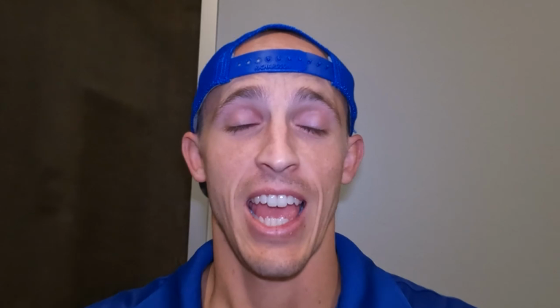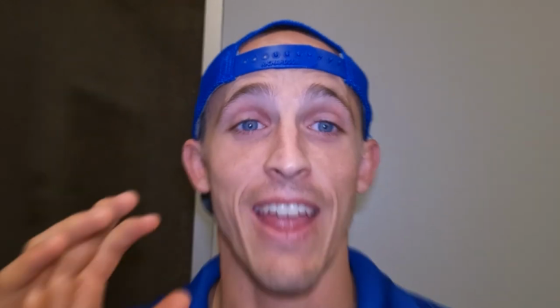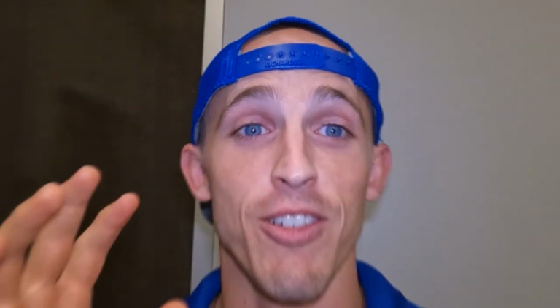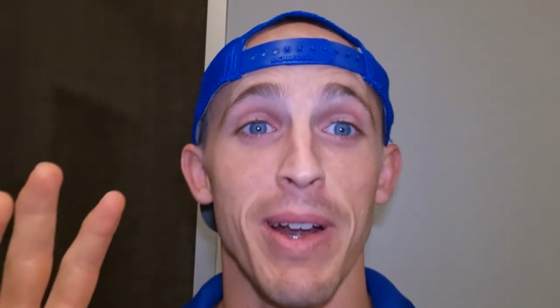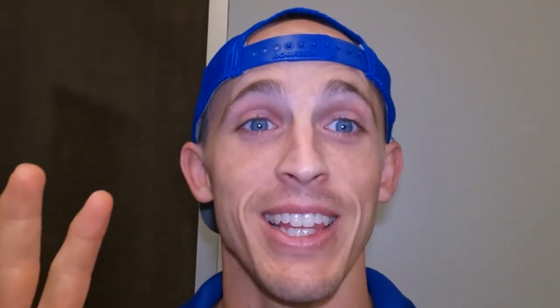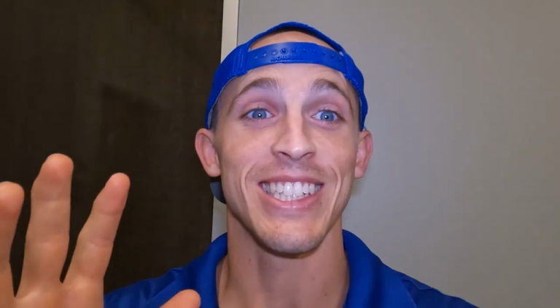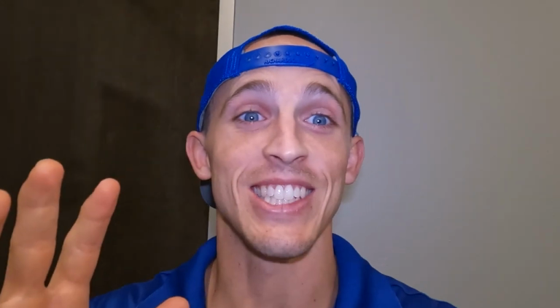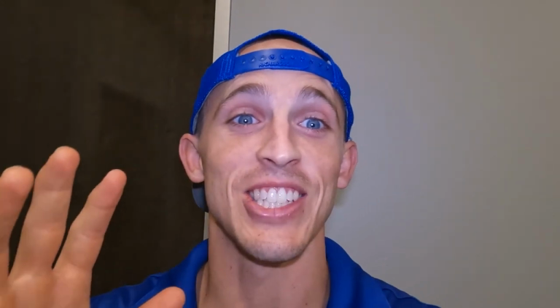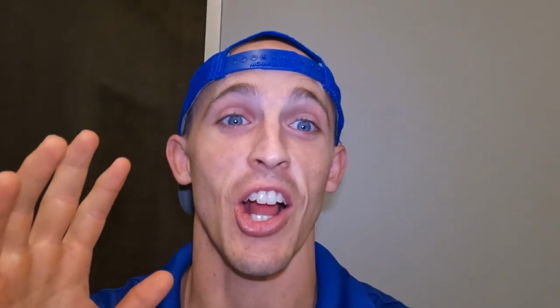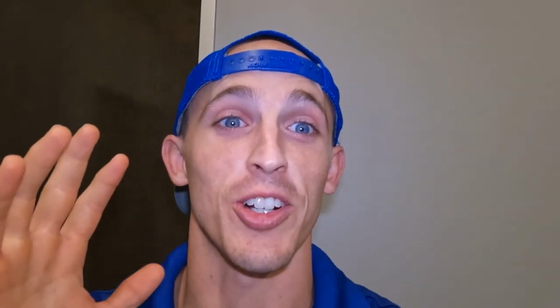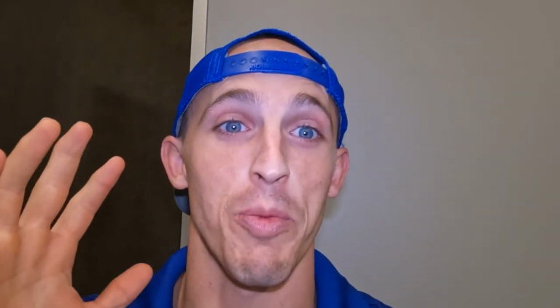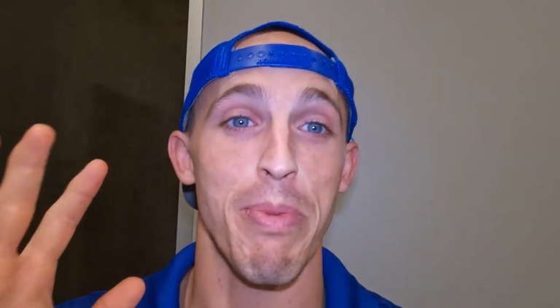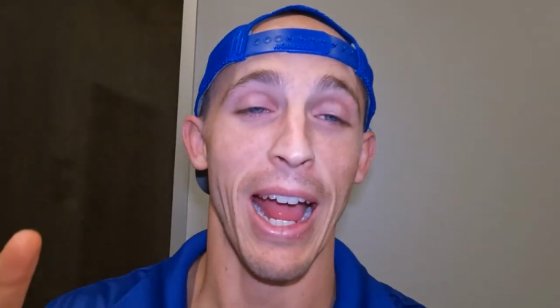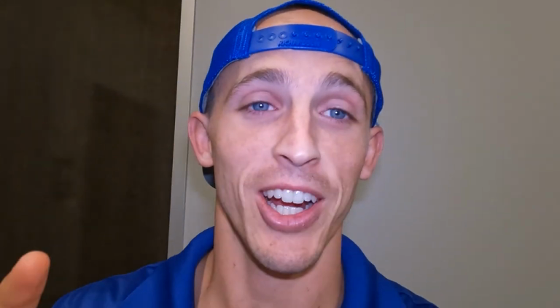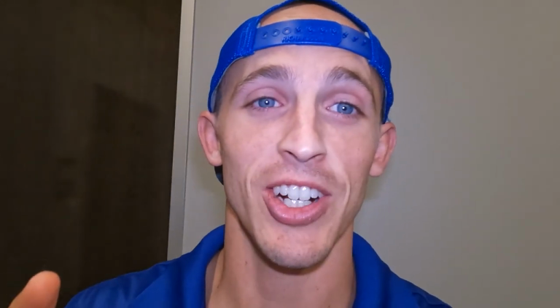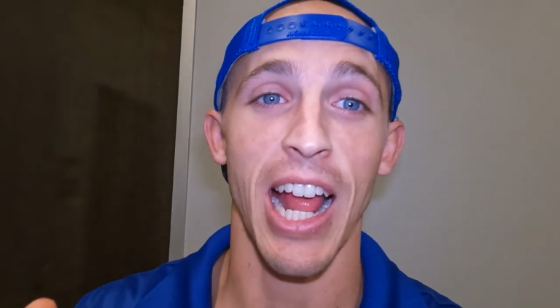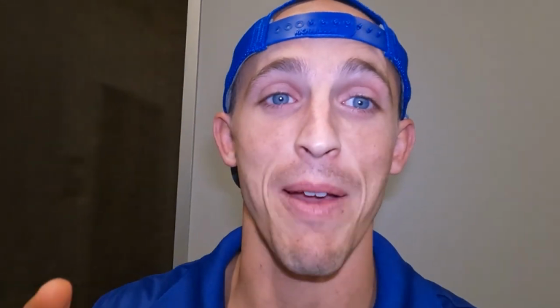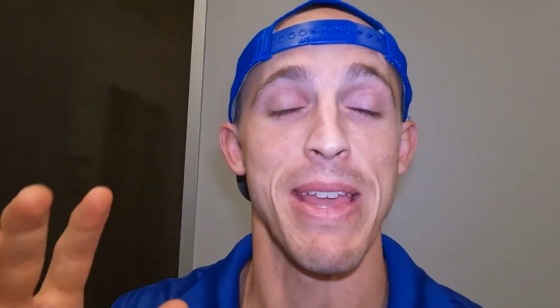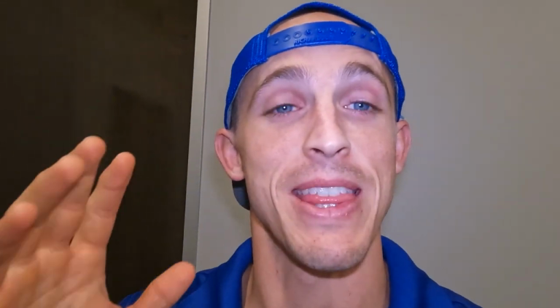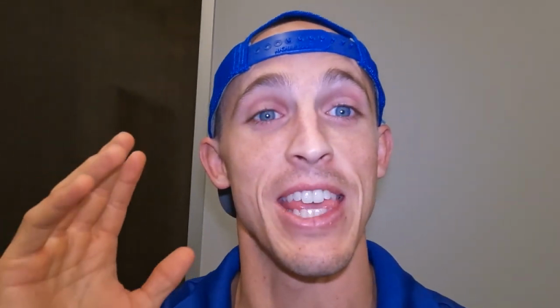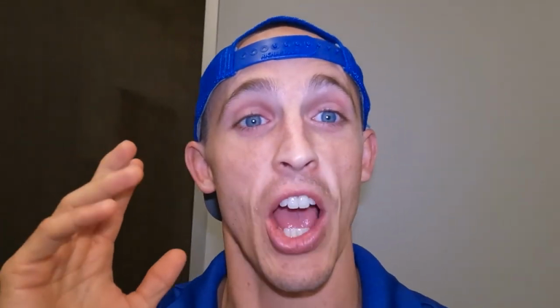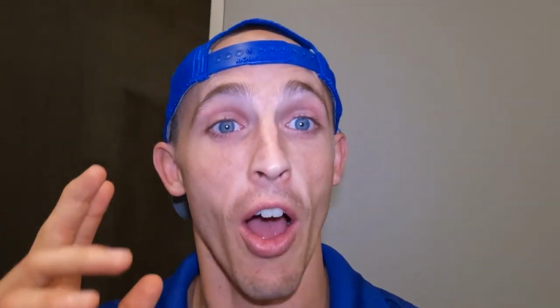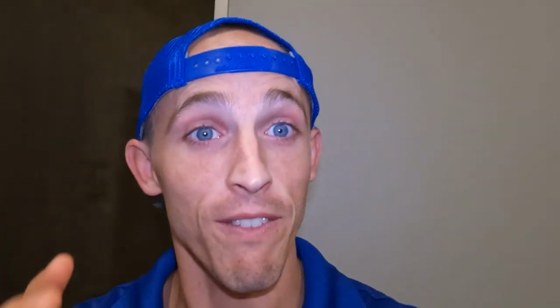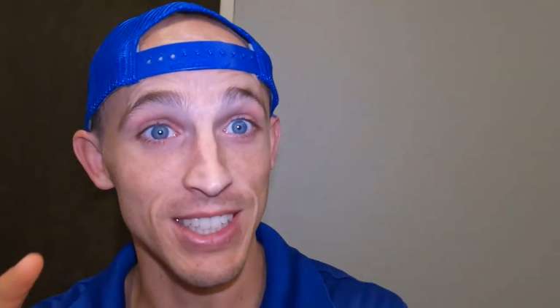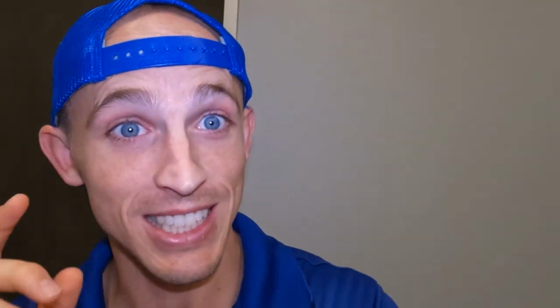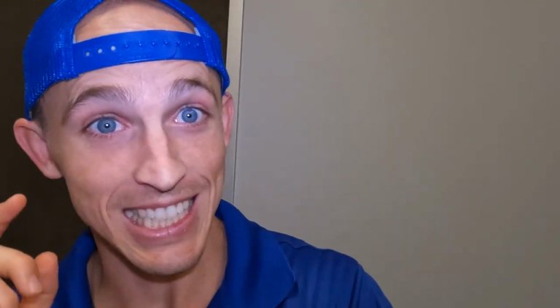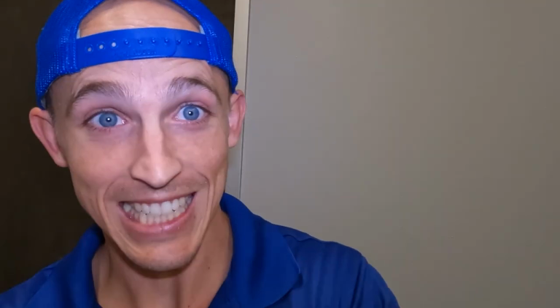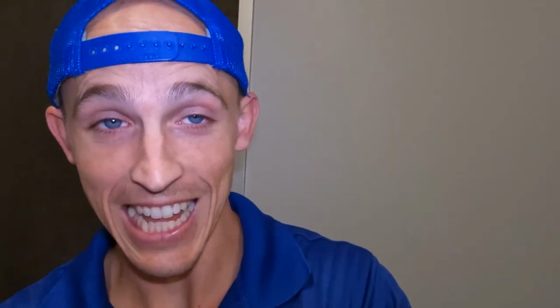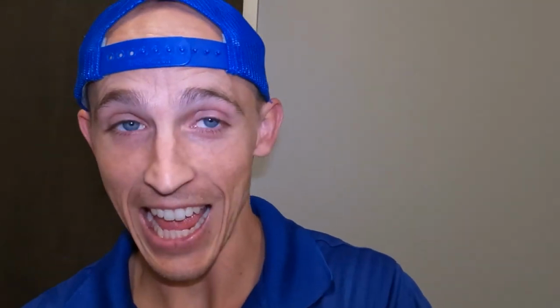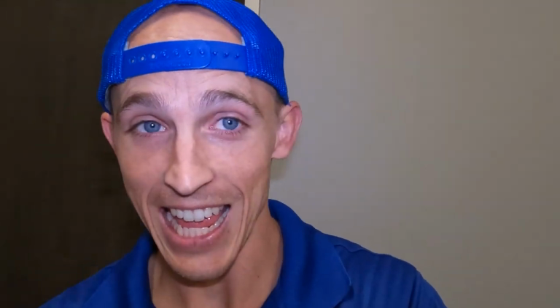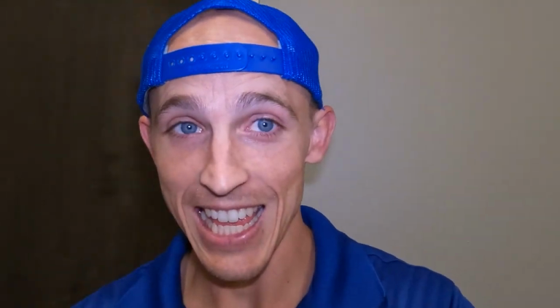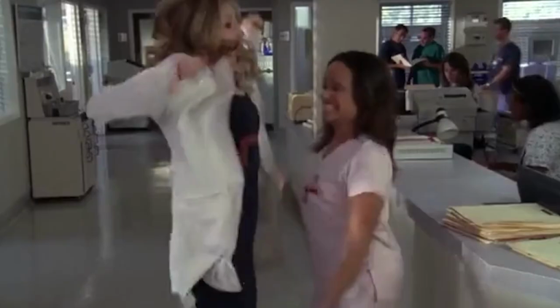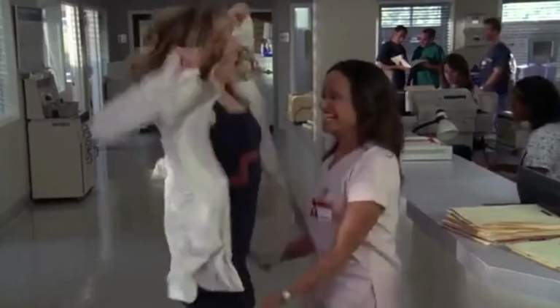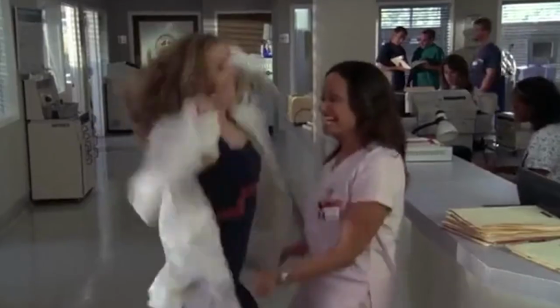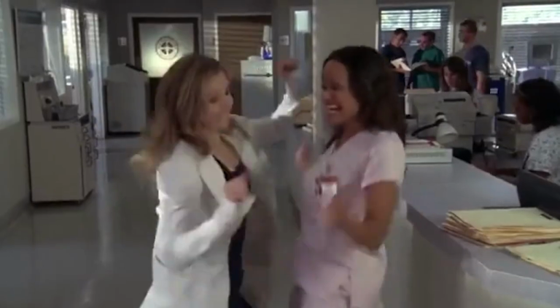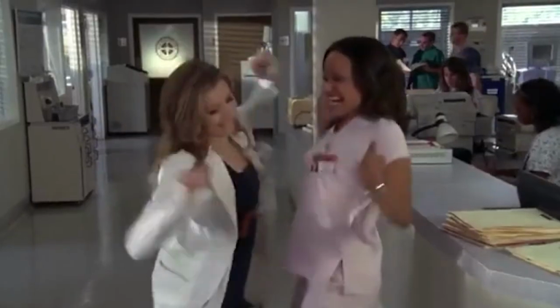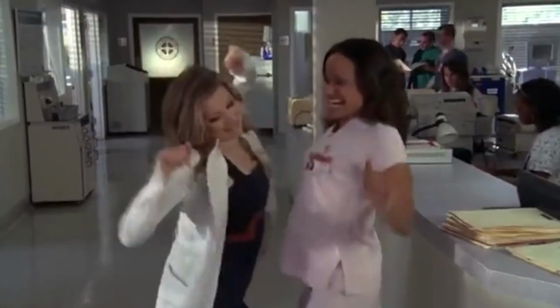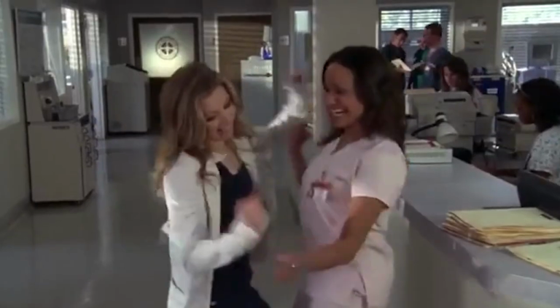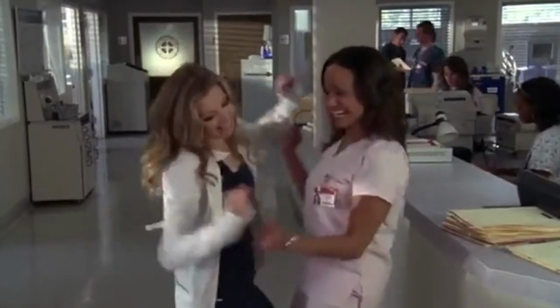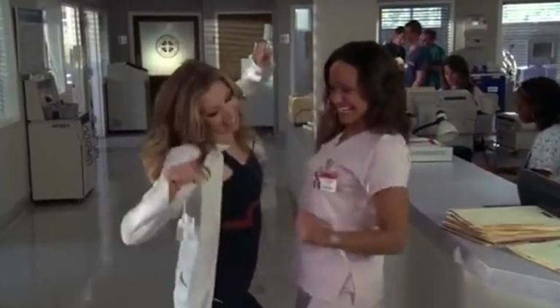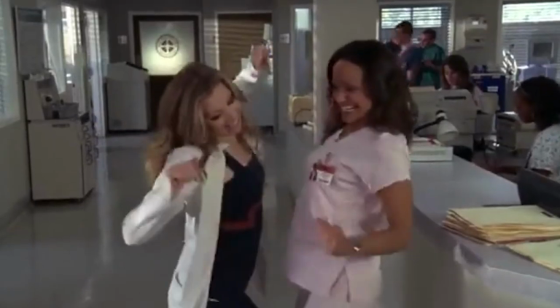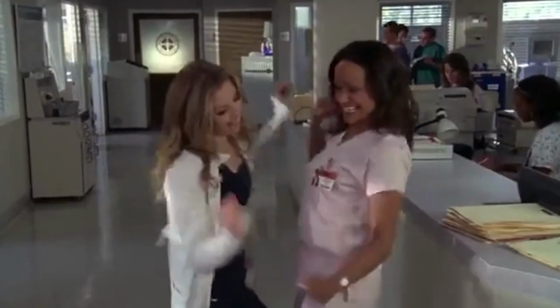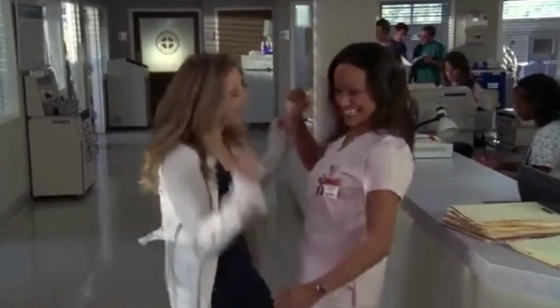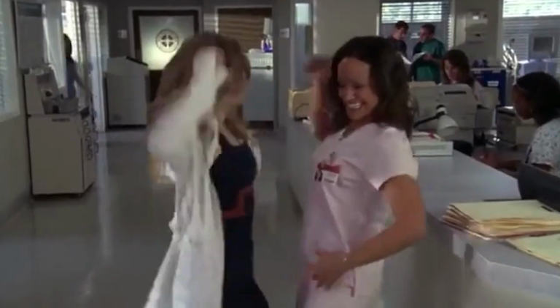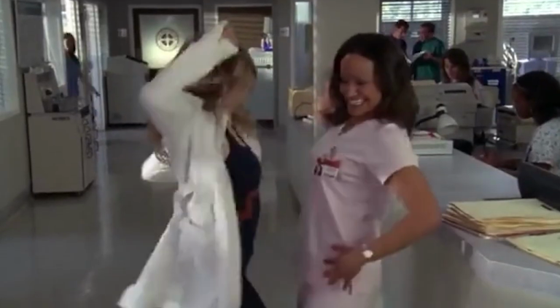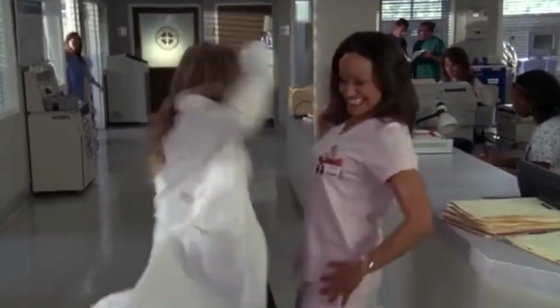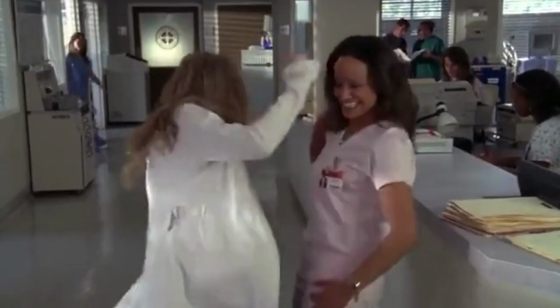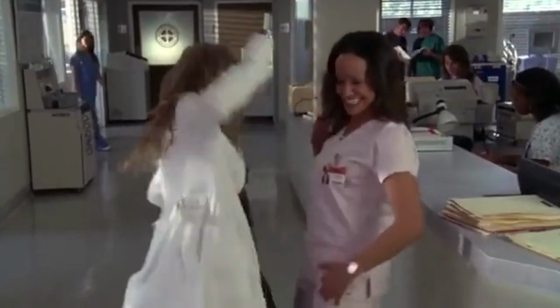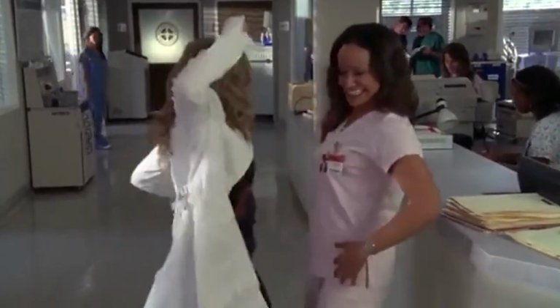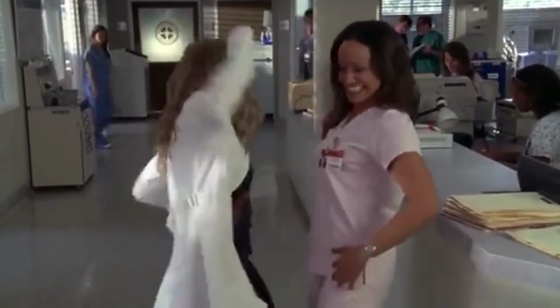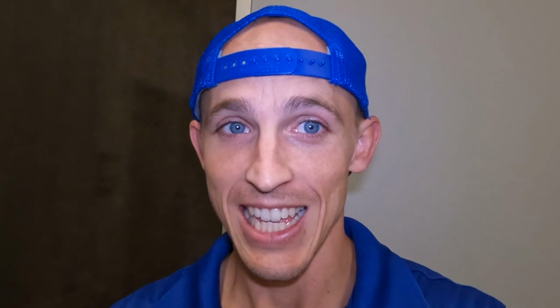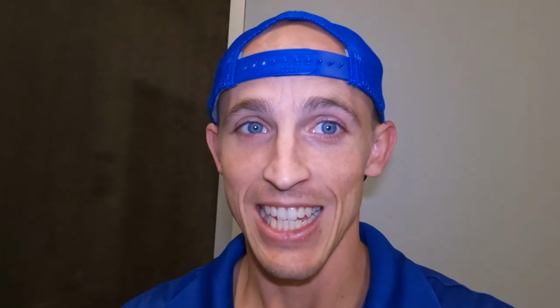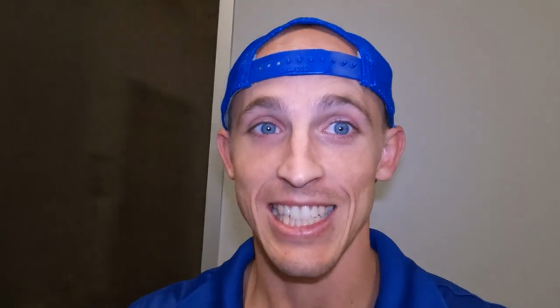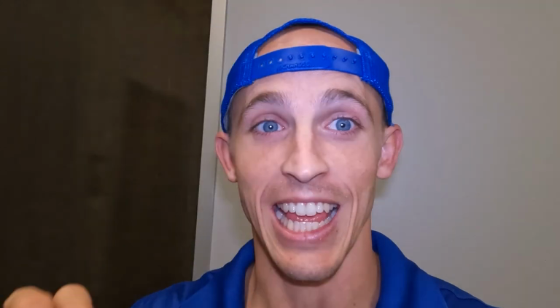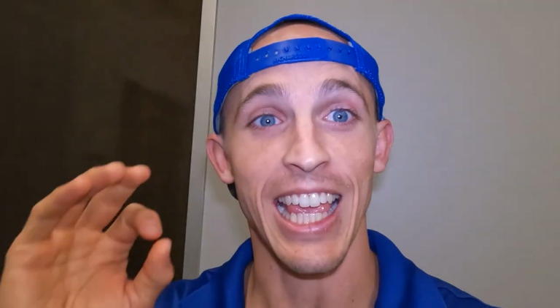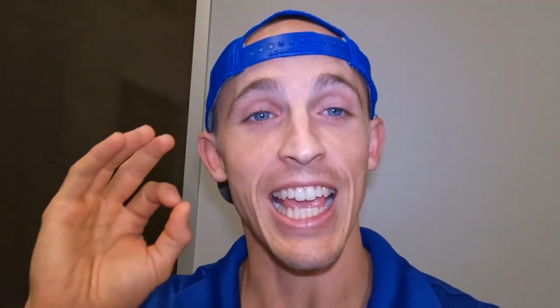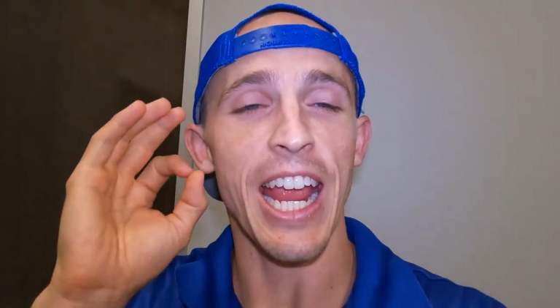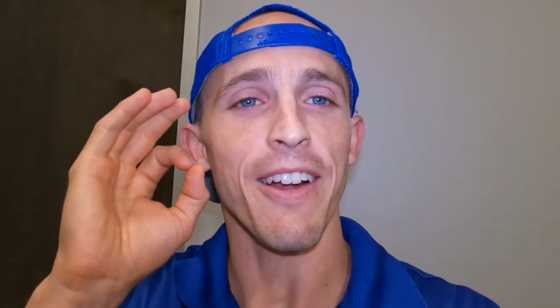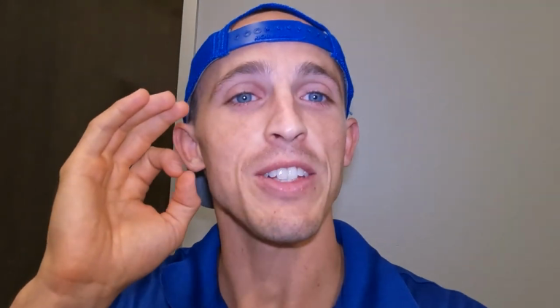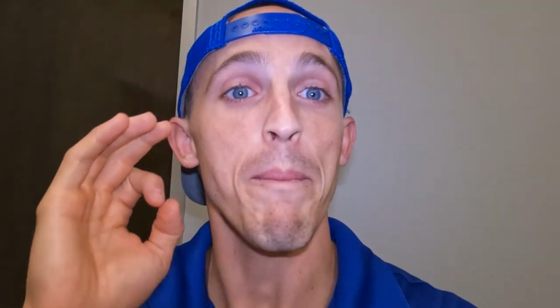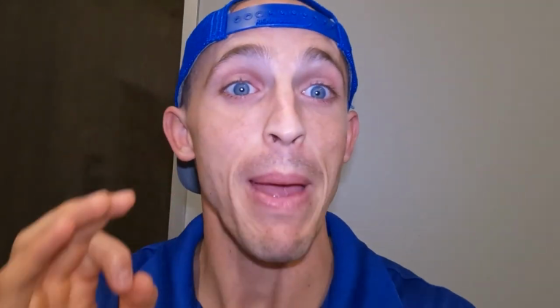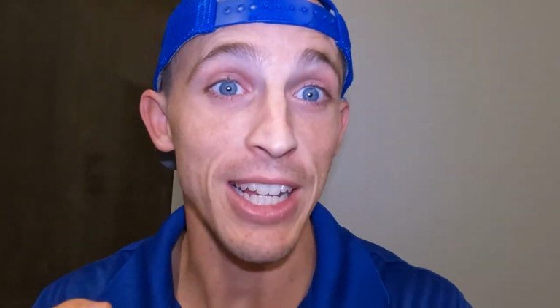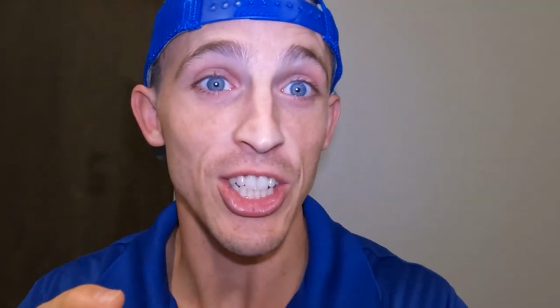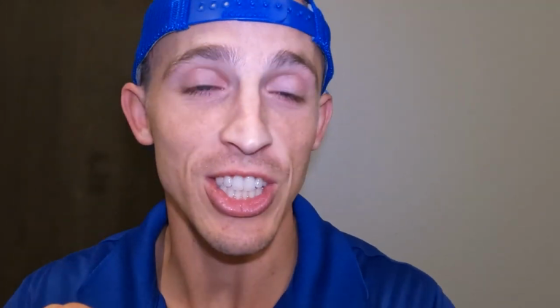Hey everybody, this is Dr. Packard. I'm in the office today taking care of some patients.